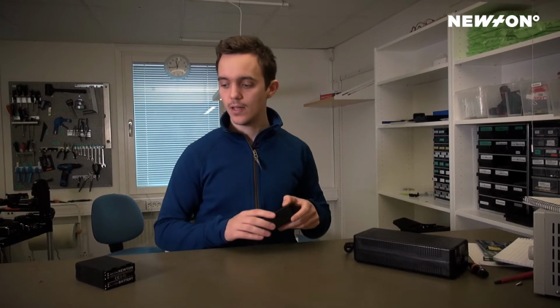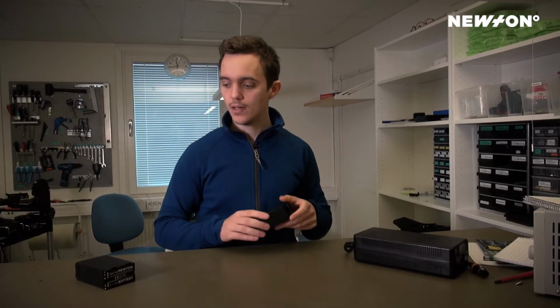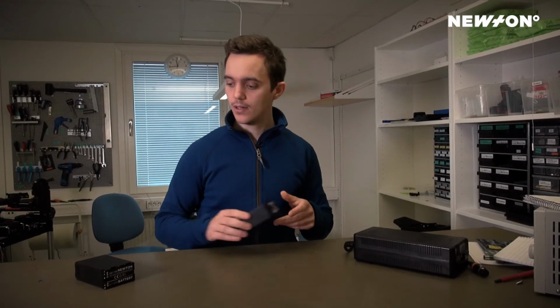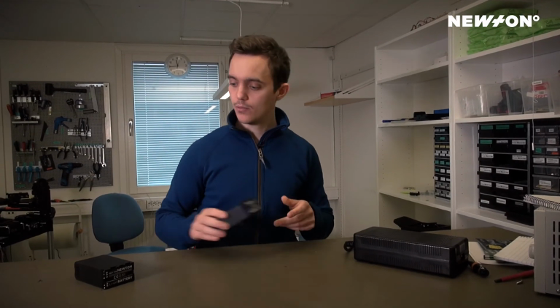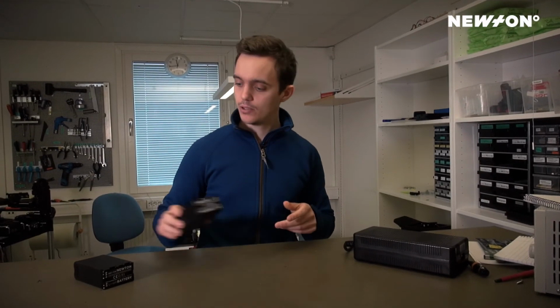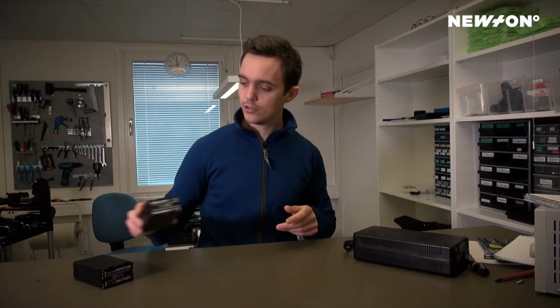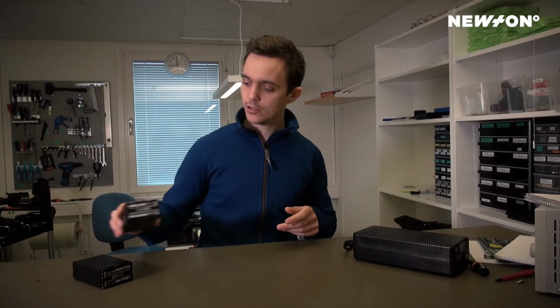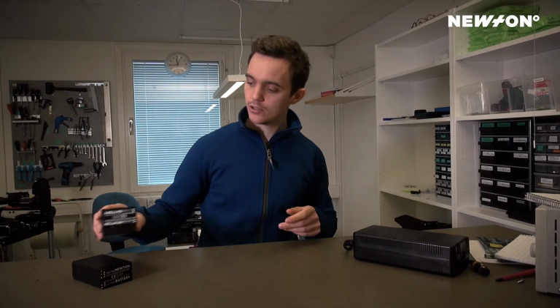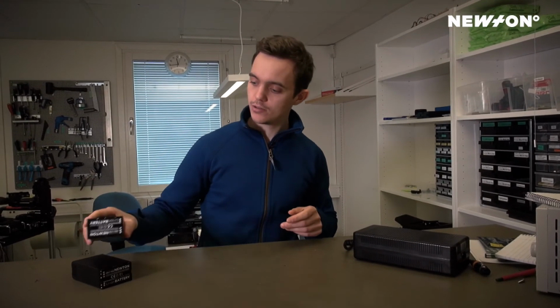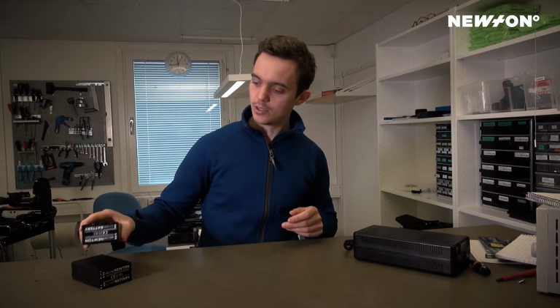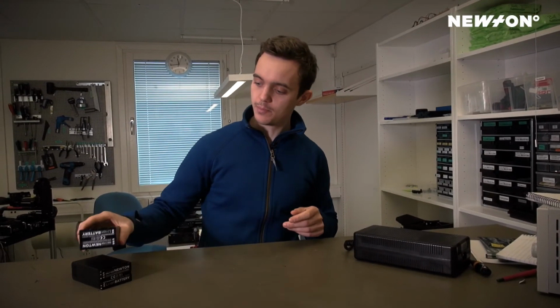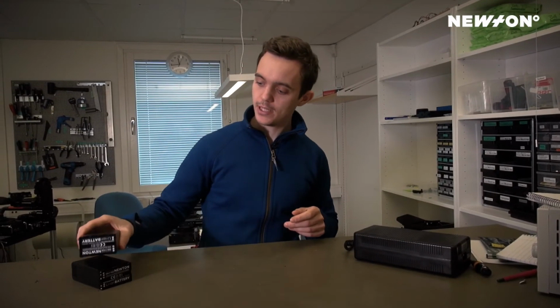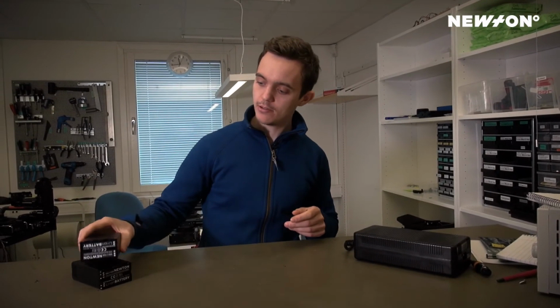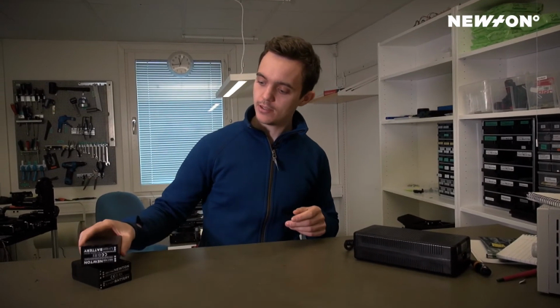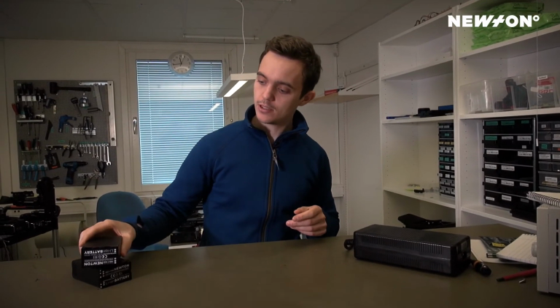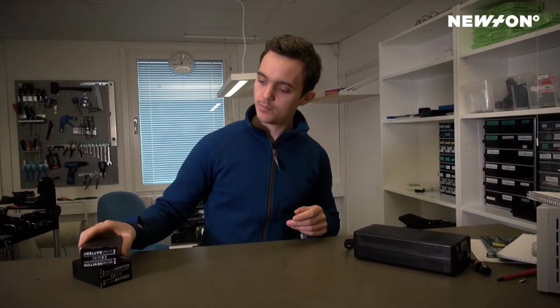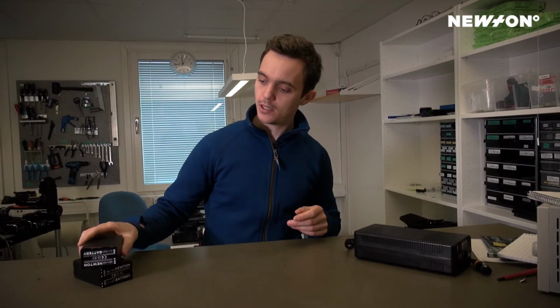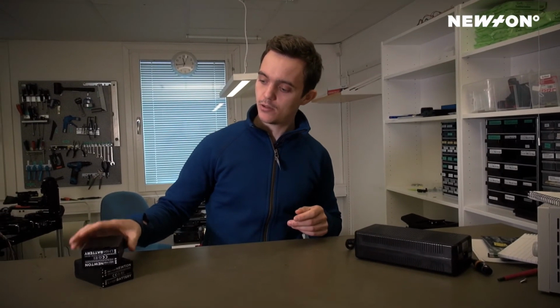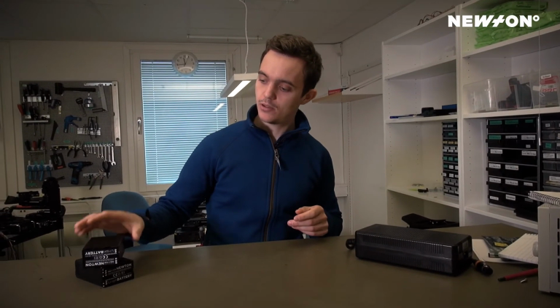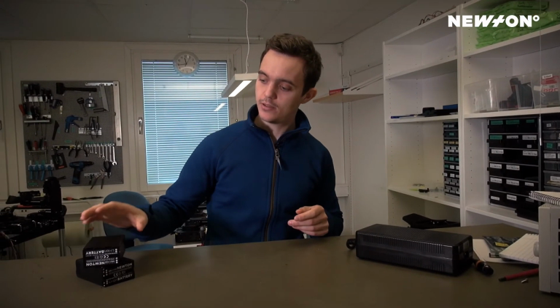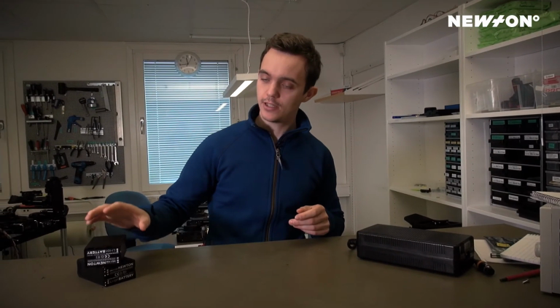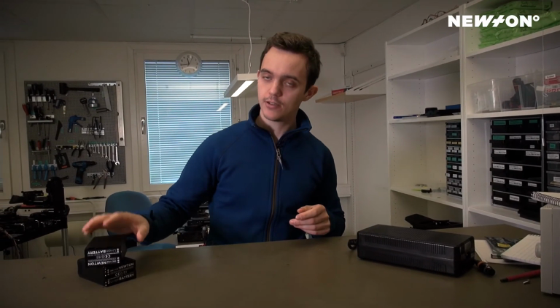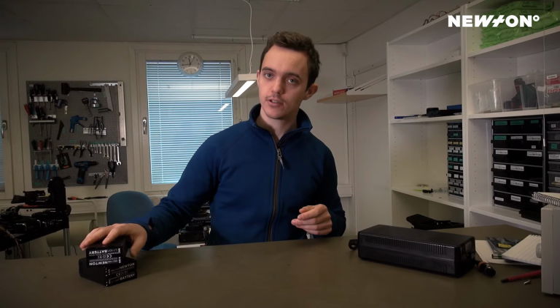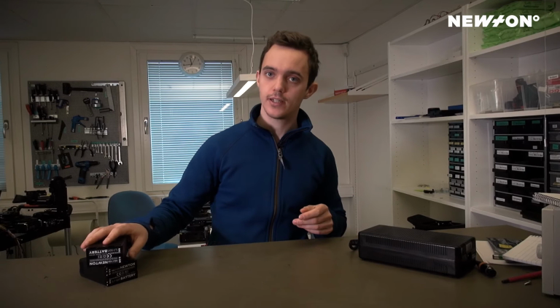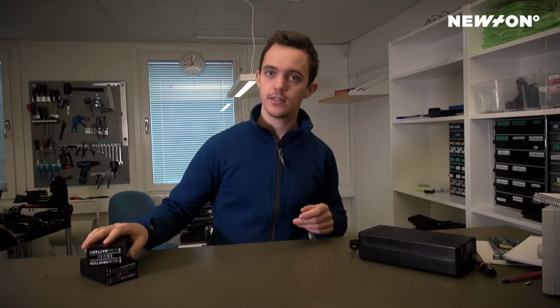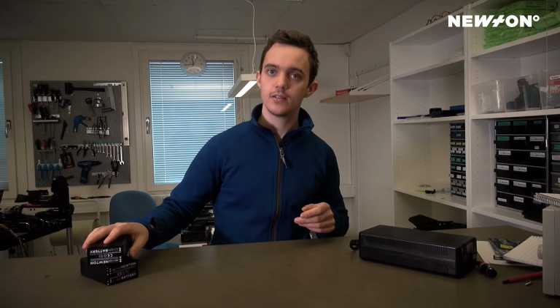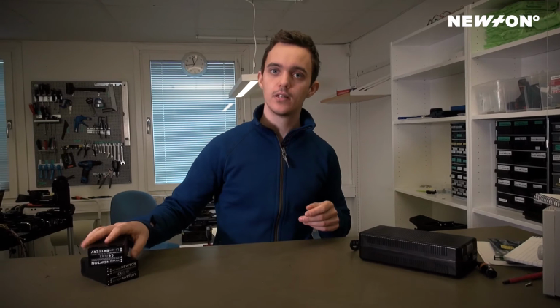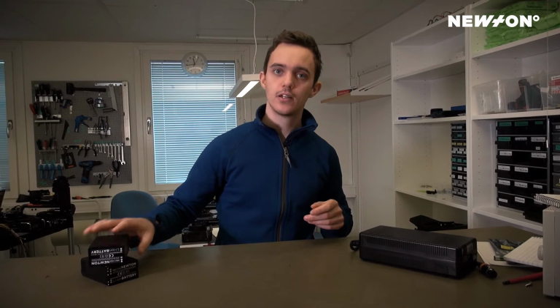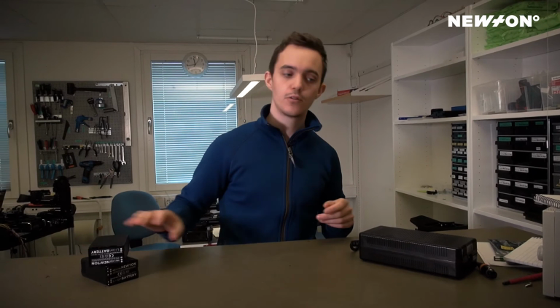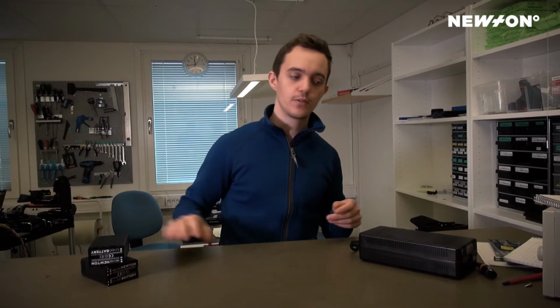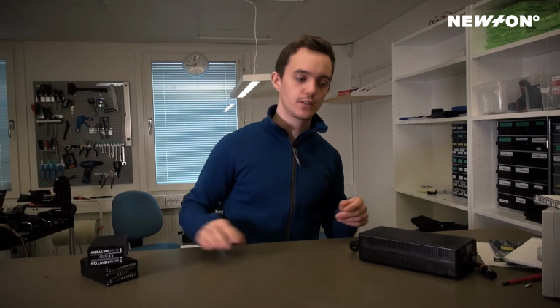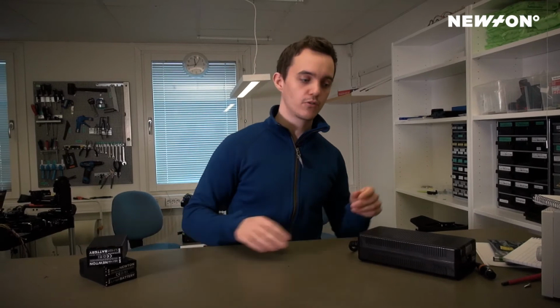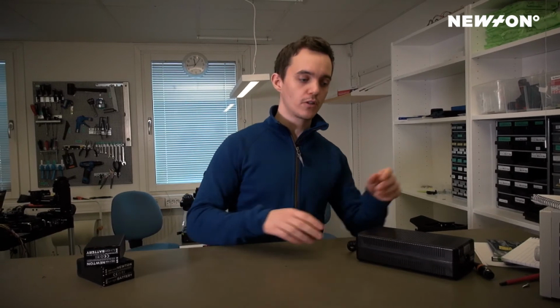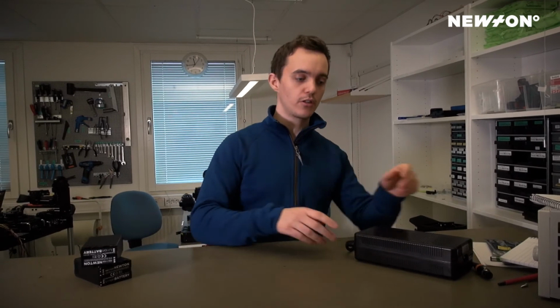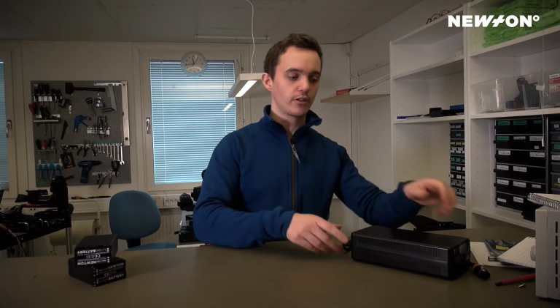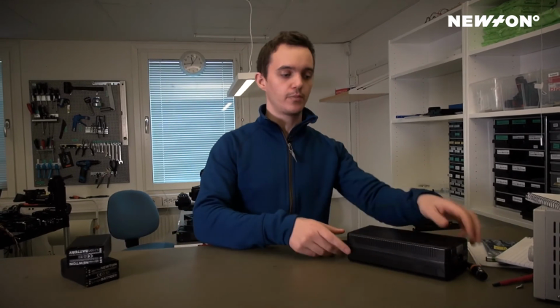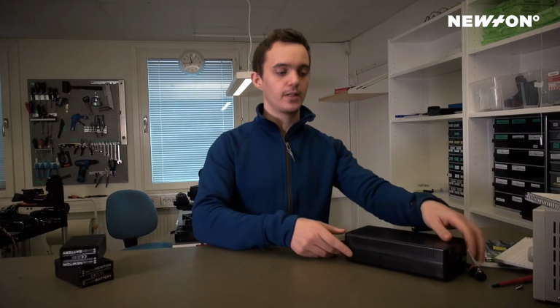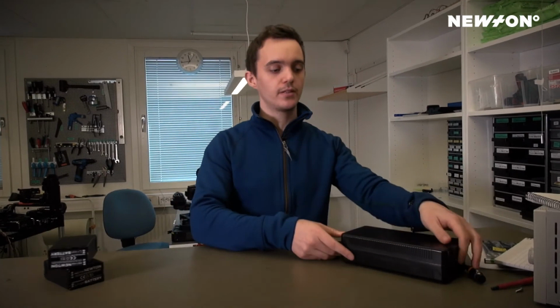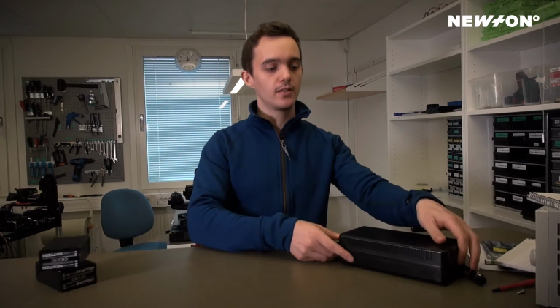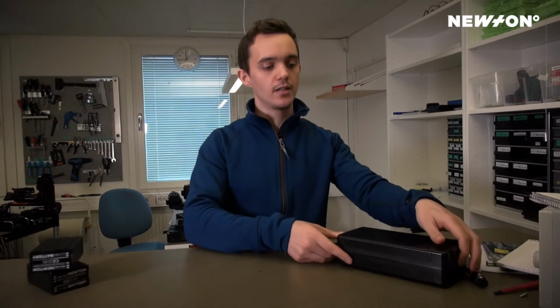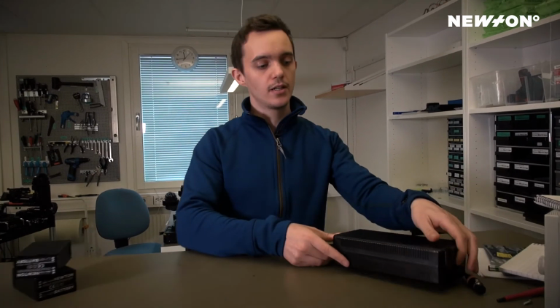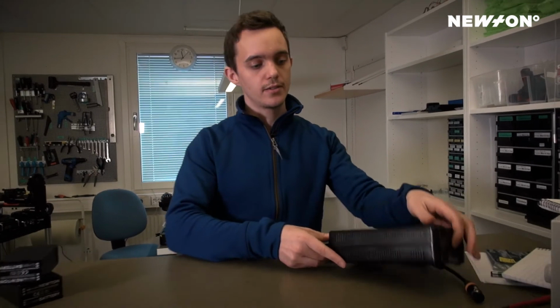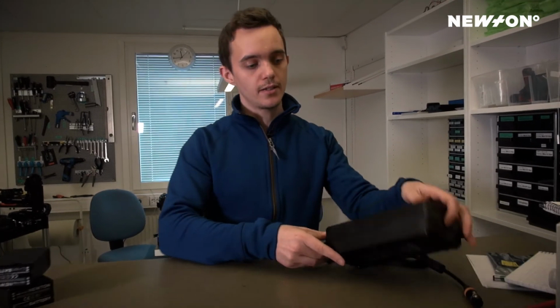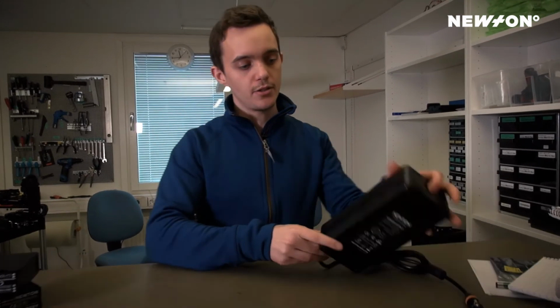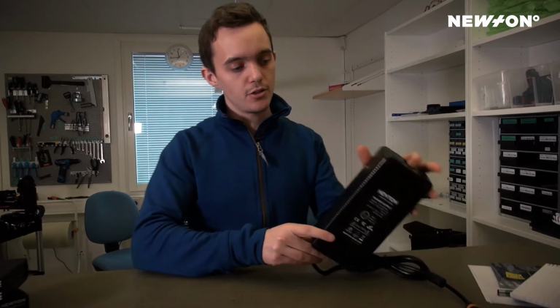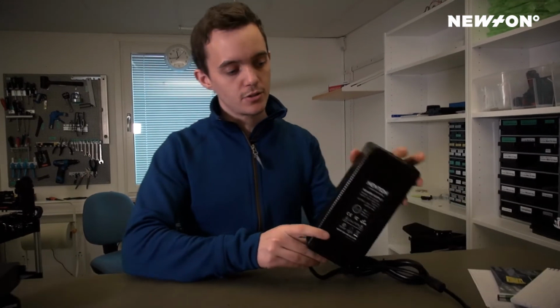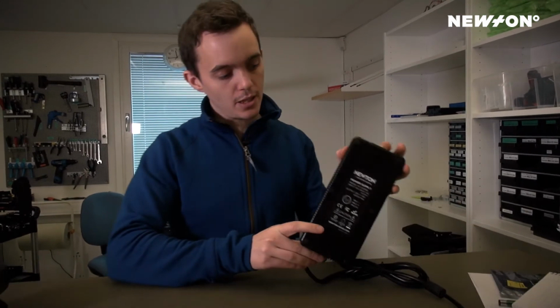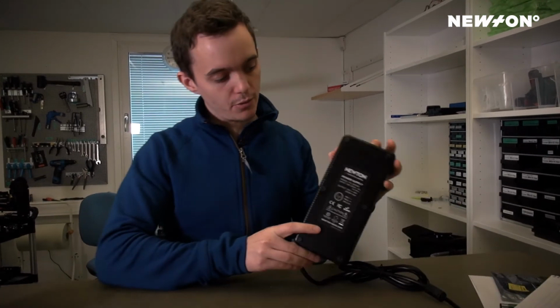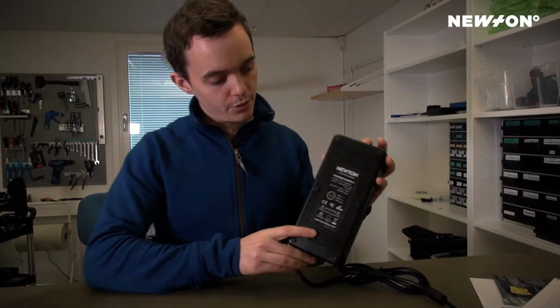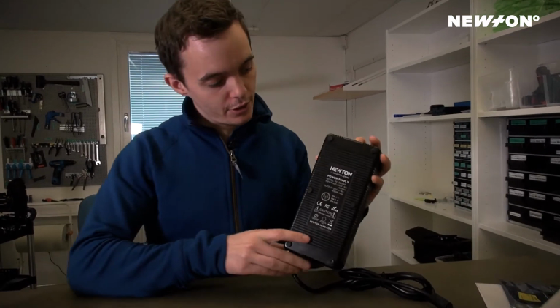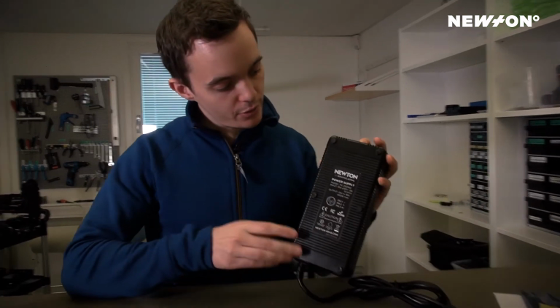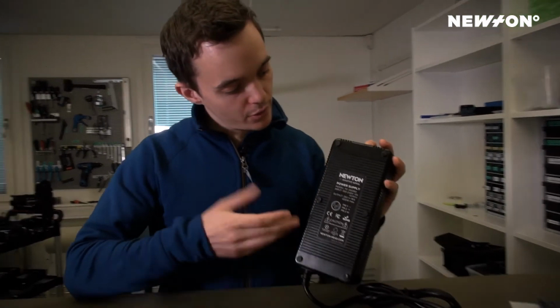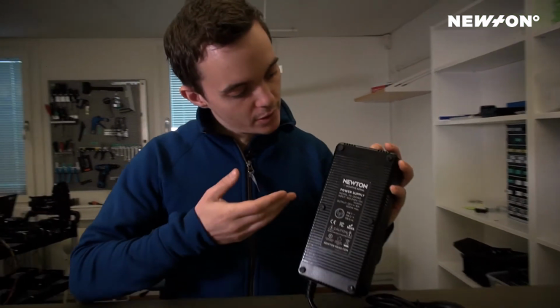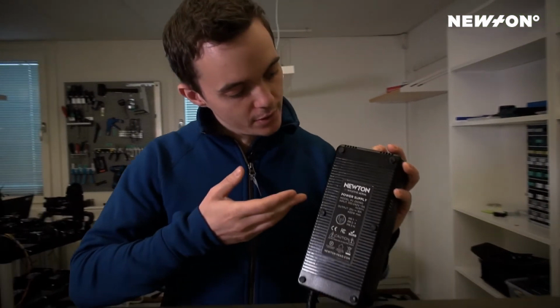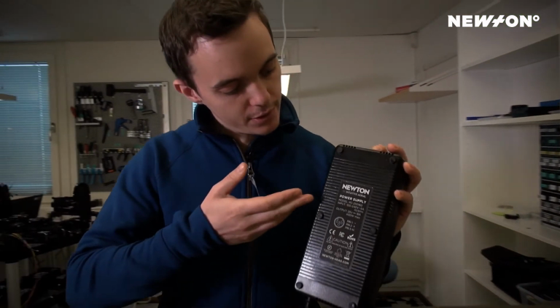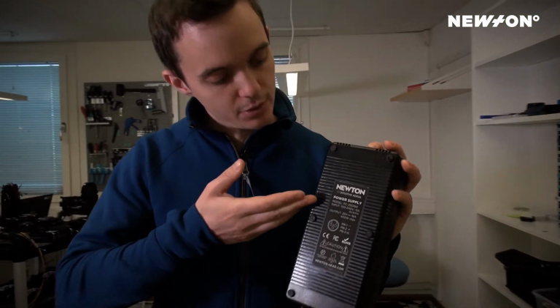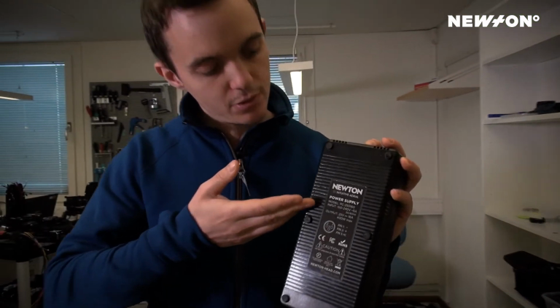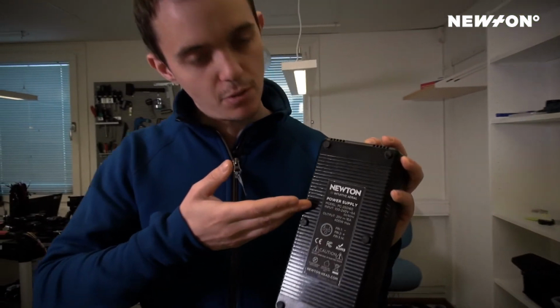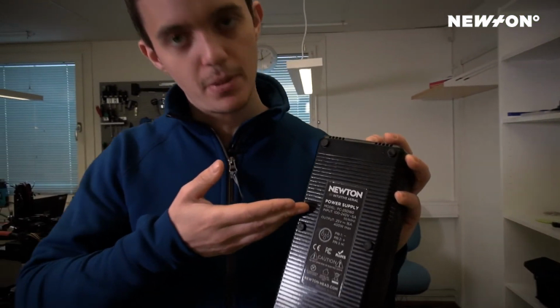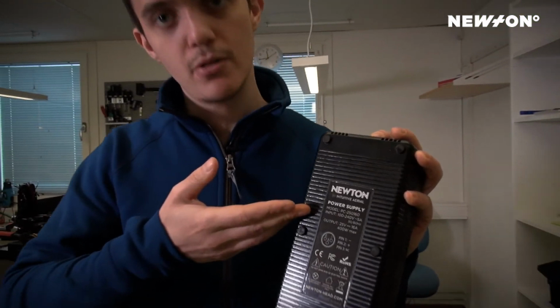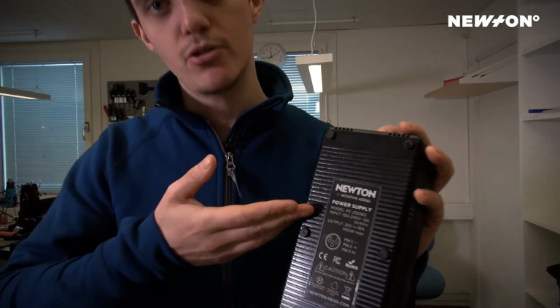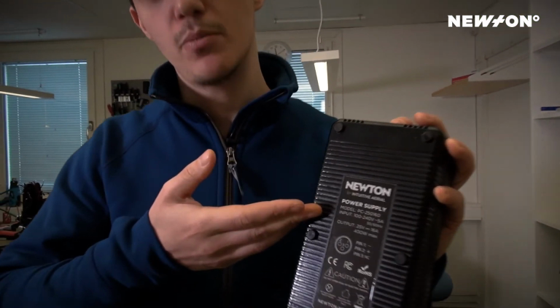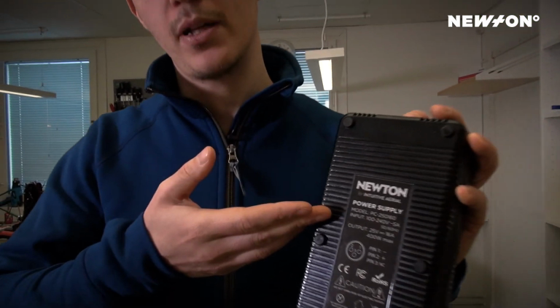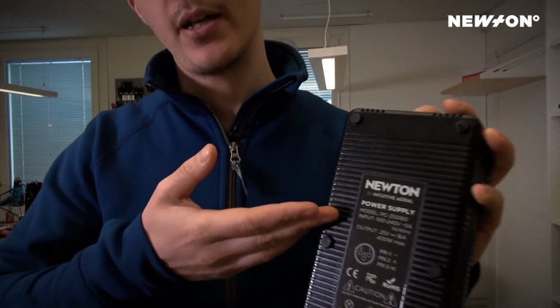When you're not using batteries to power the Newton Head, we strongly recommend that you use our new Newton power supply.